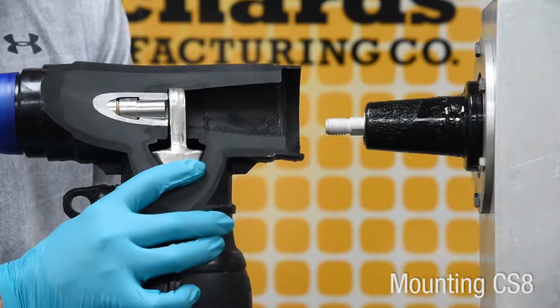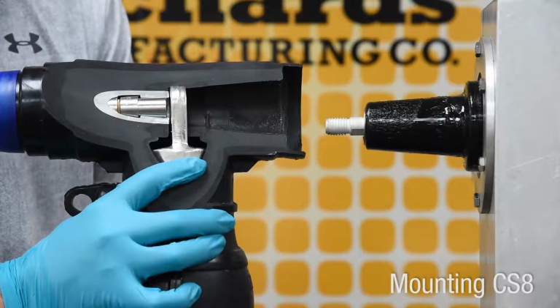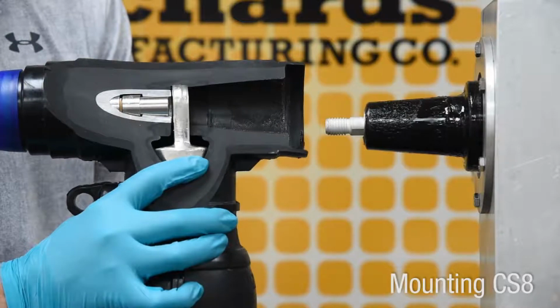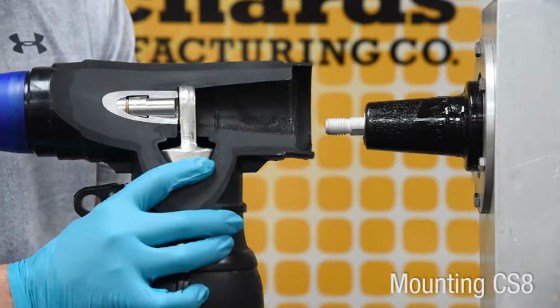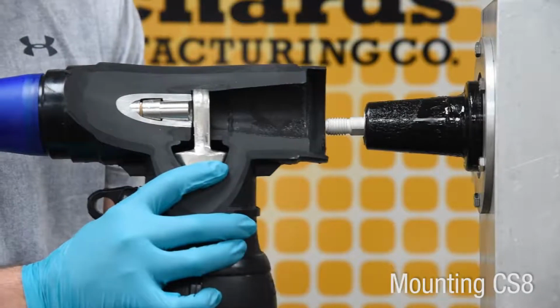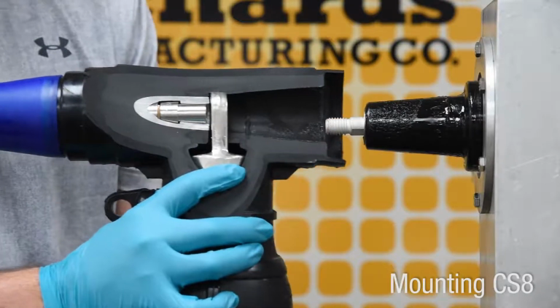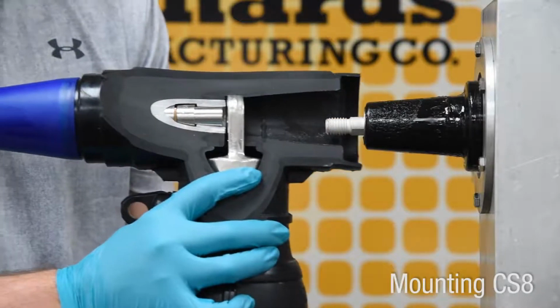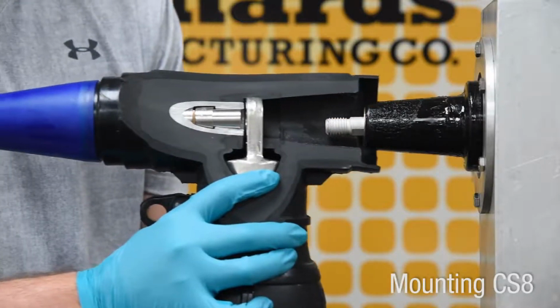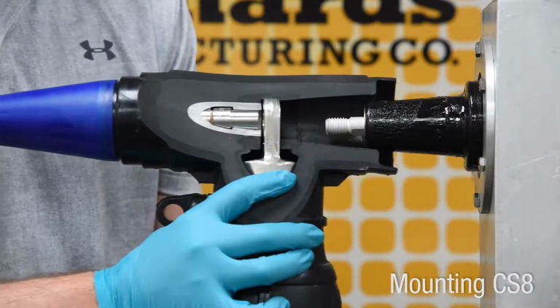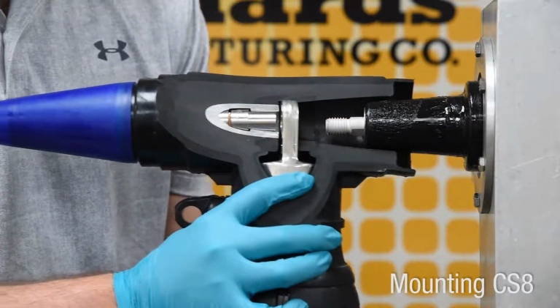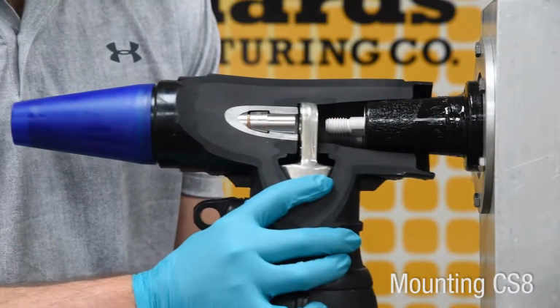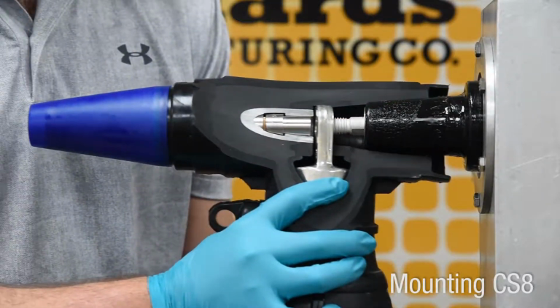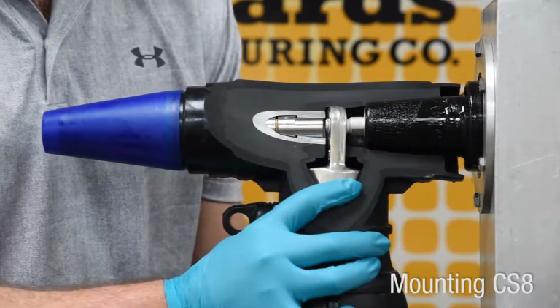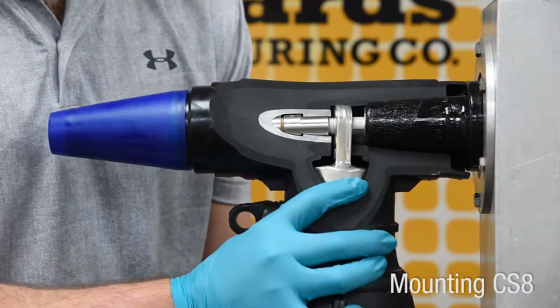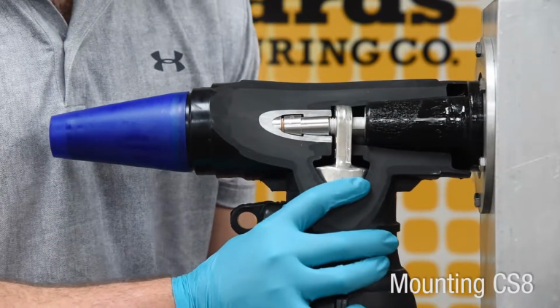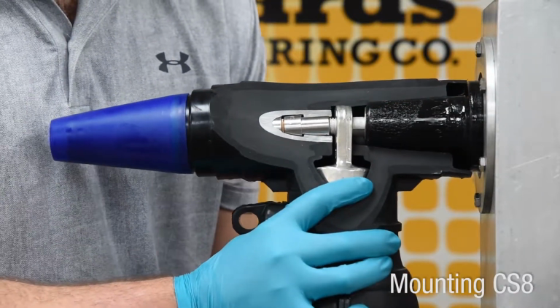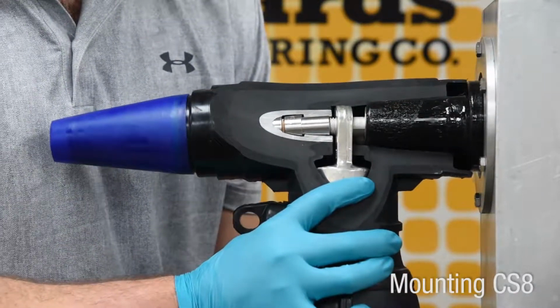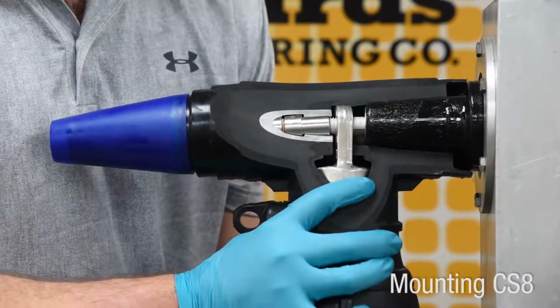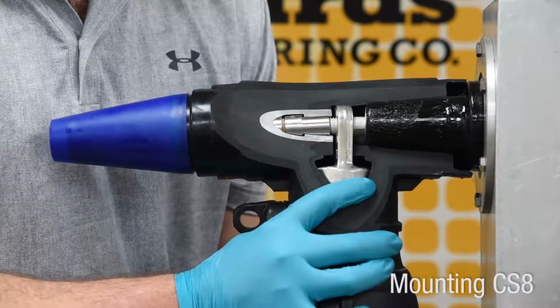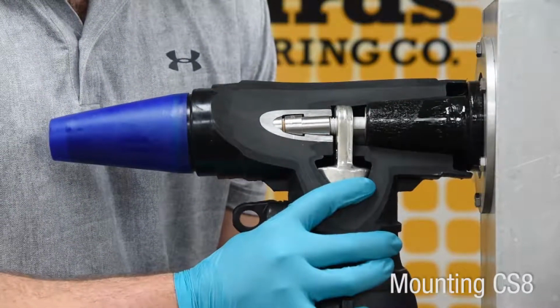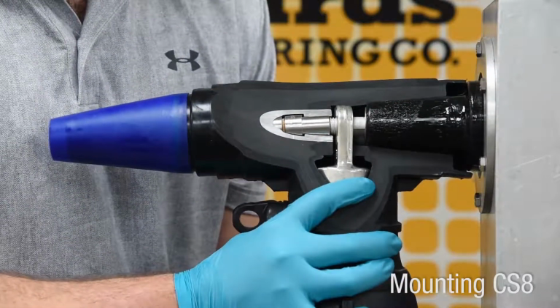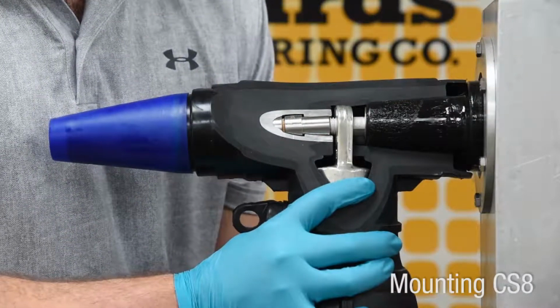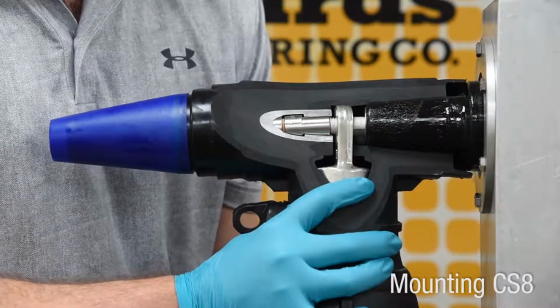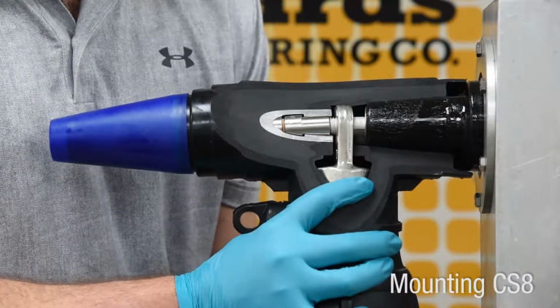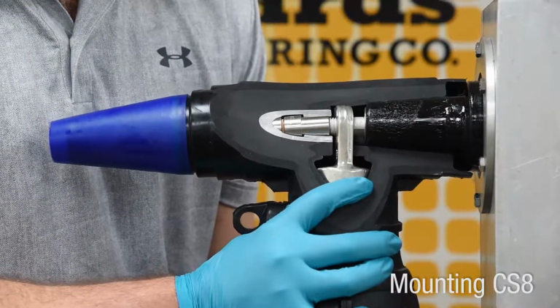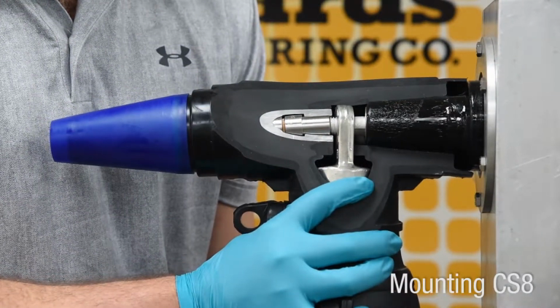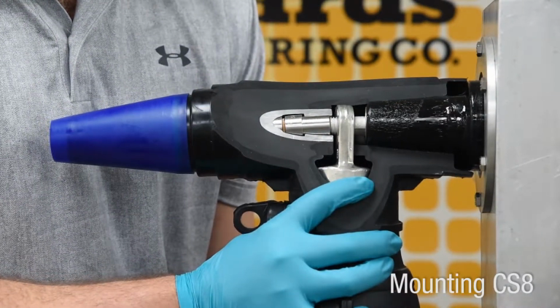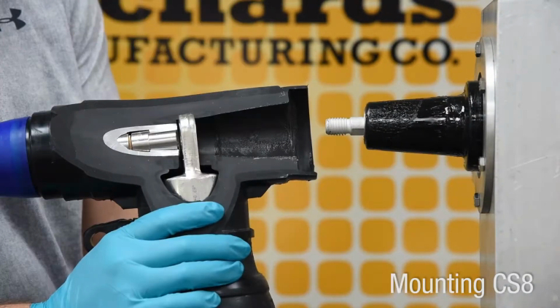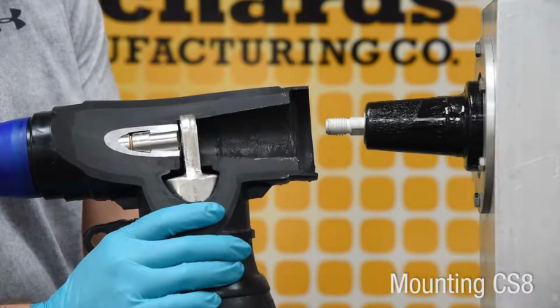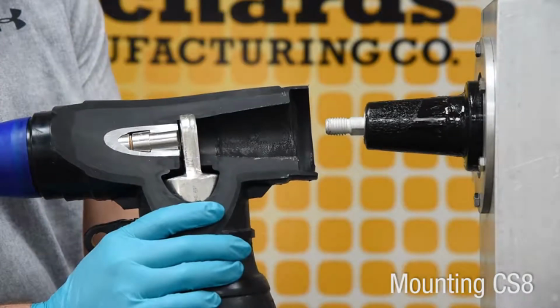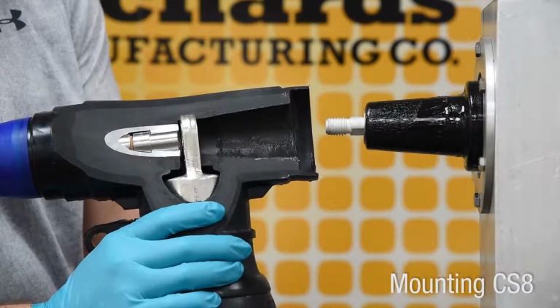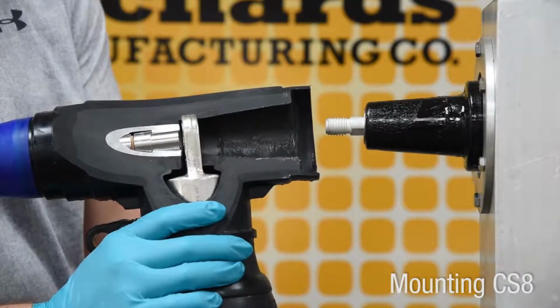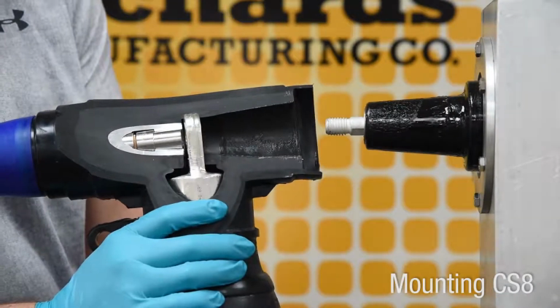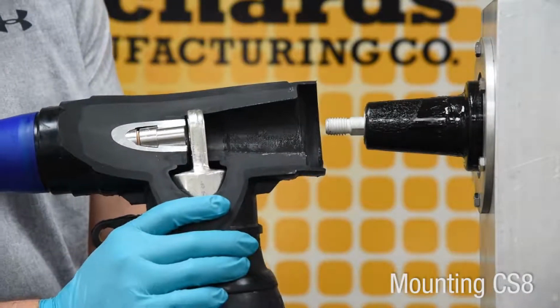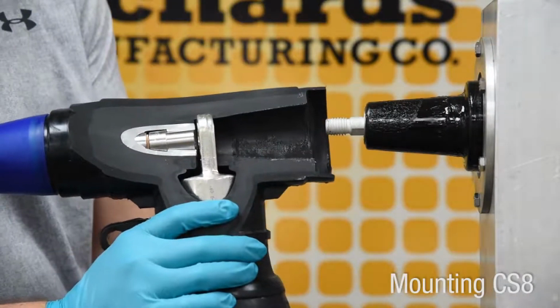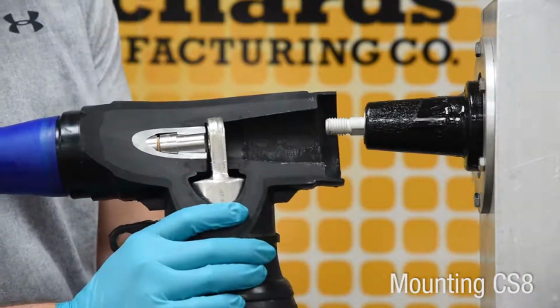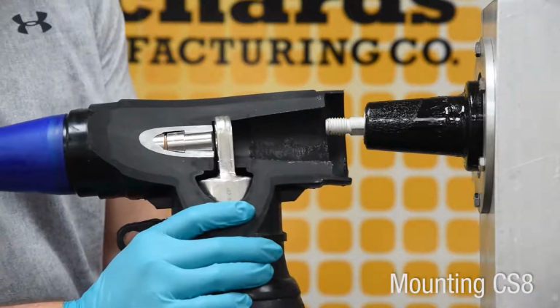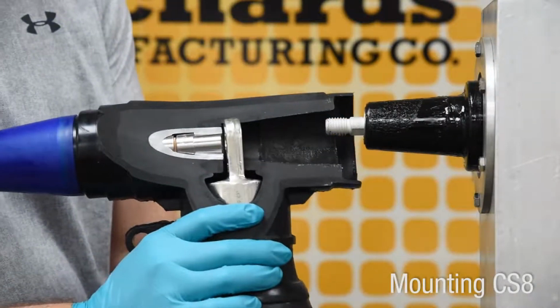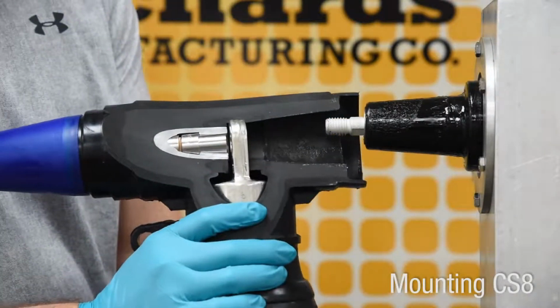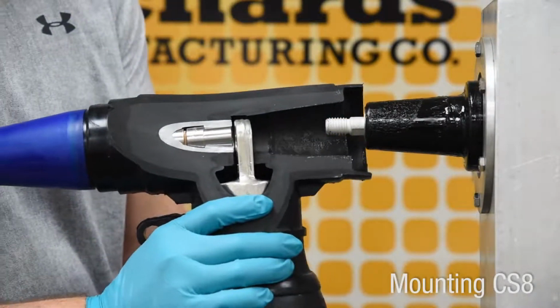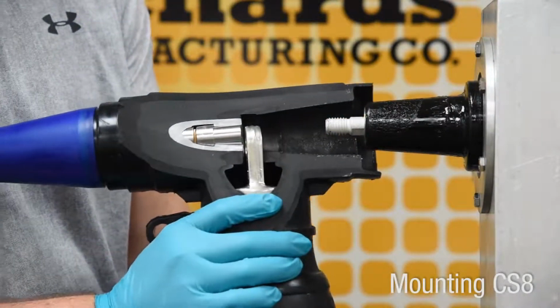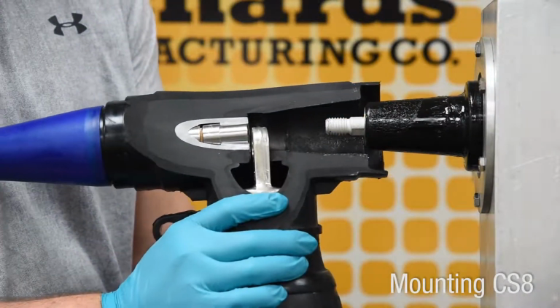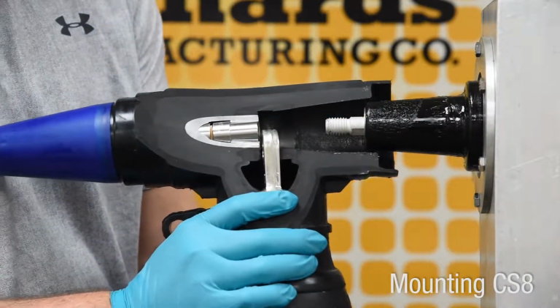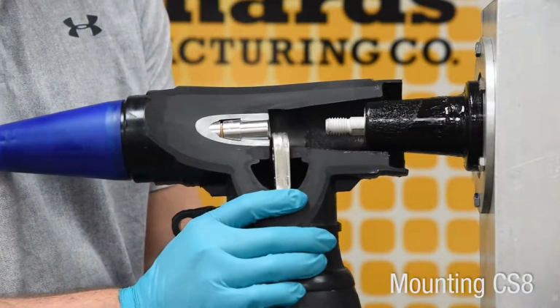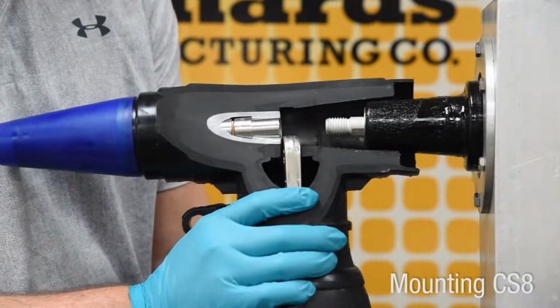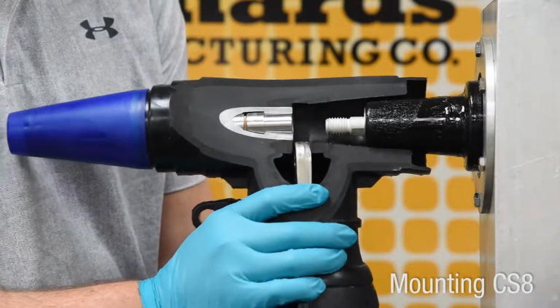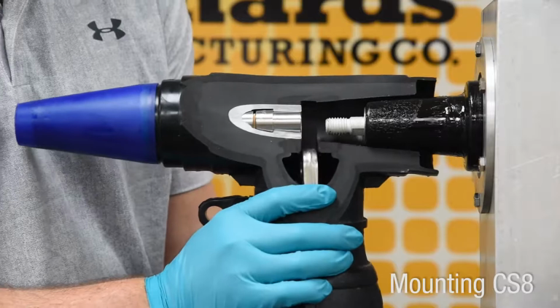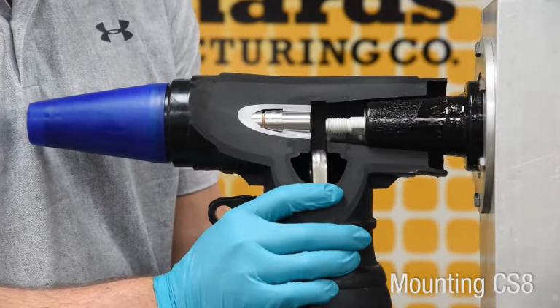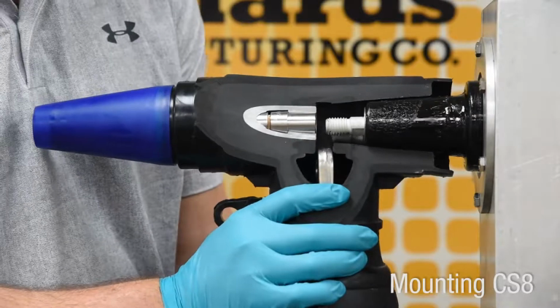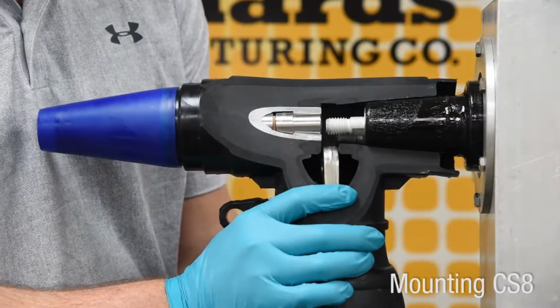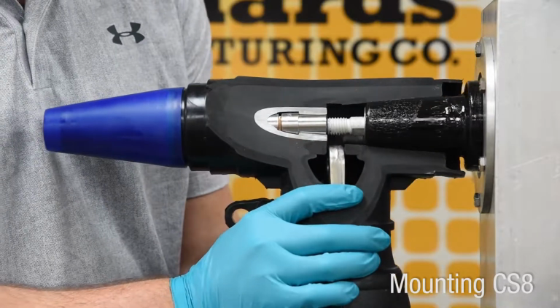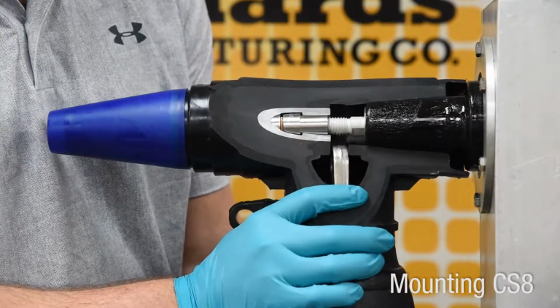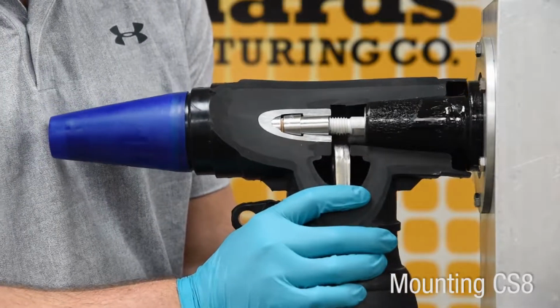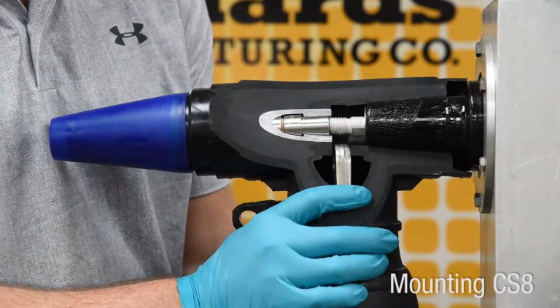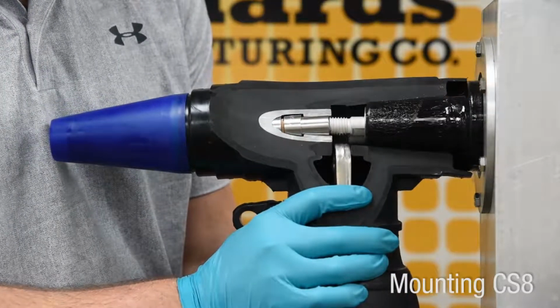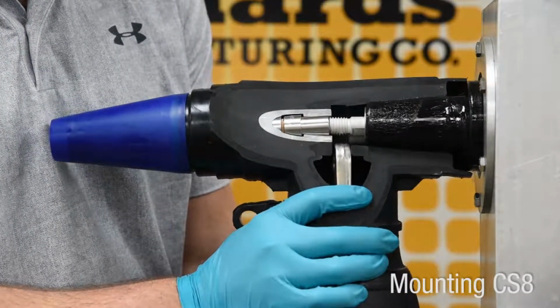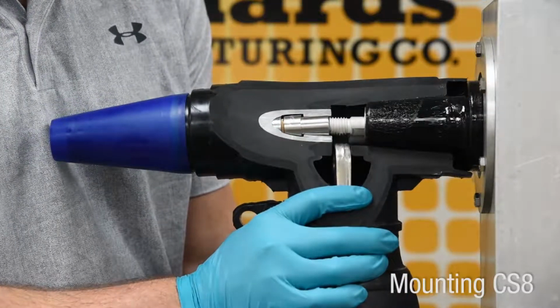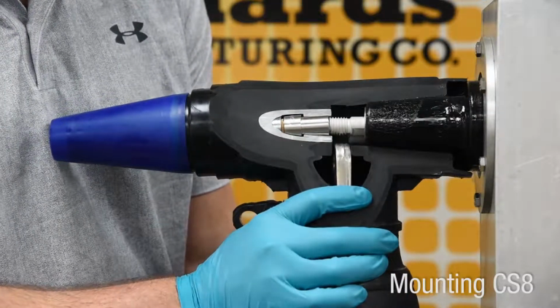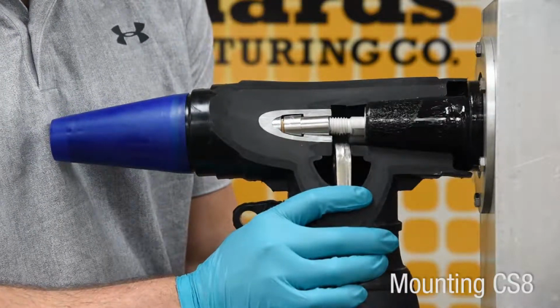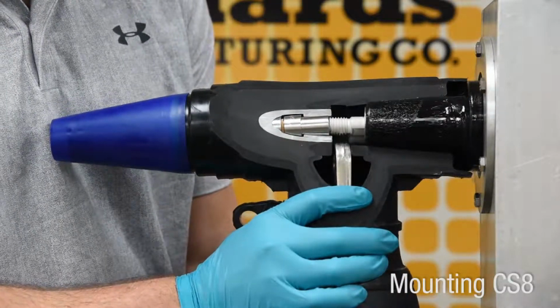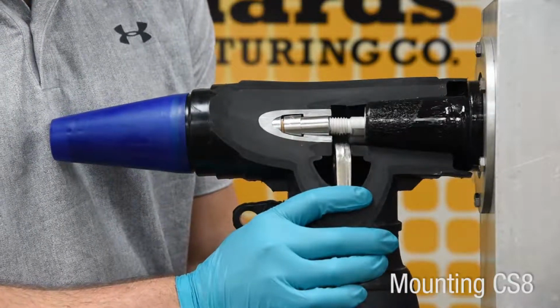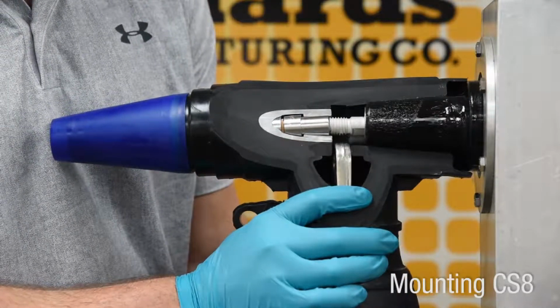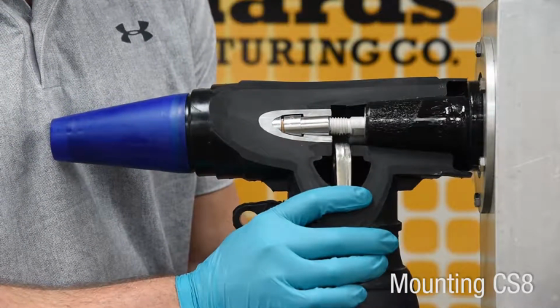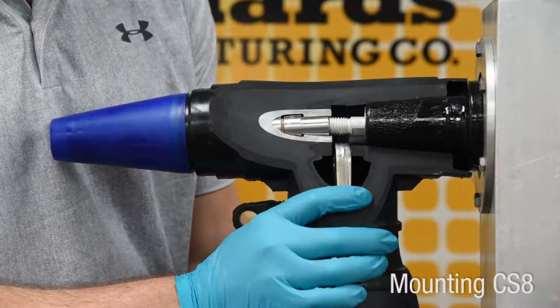The stud must go through the hole in the lug. If the stud misses the hole in the lug, the assembly will be incorrect and will fail.